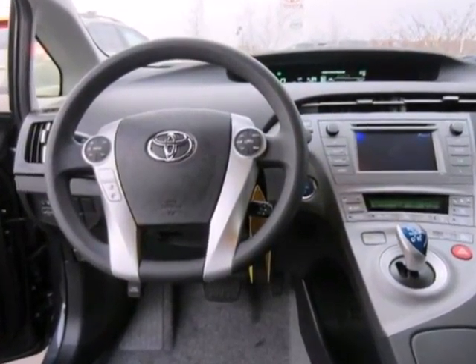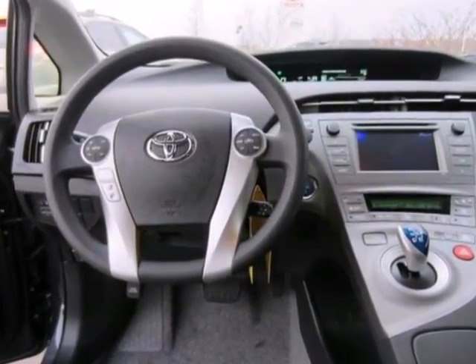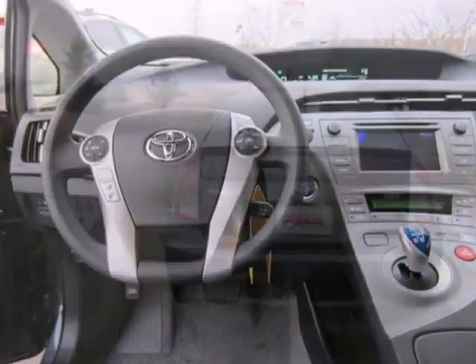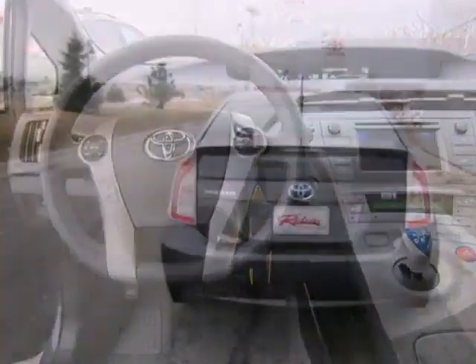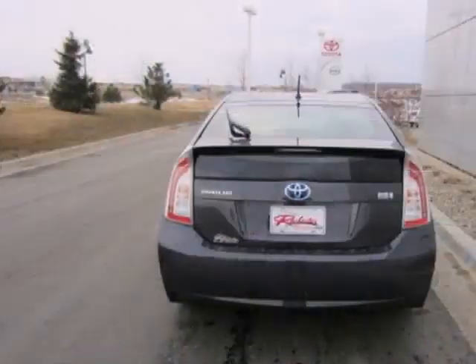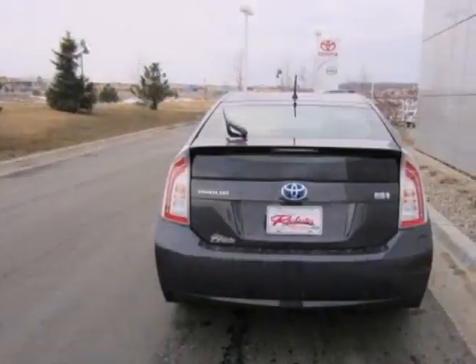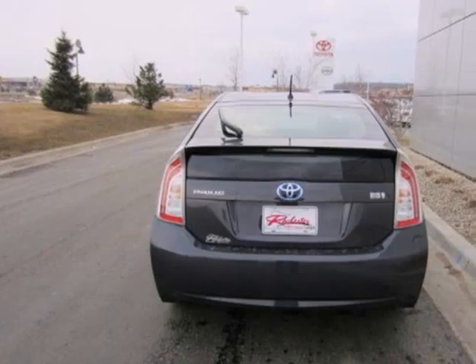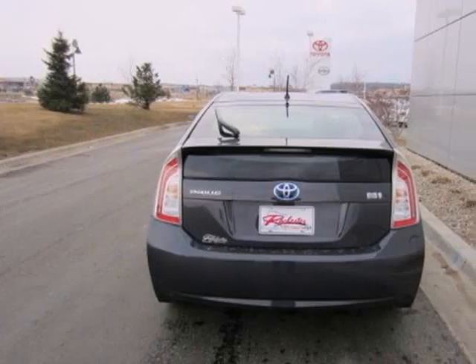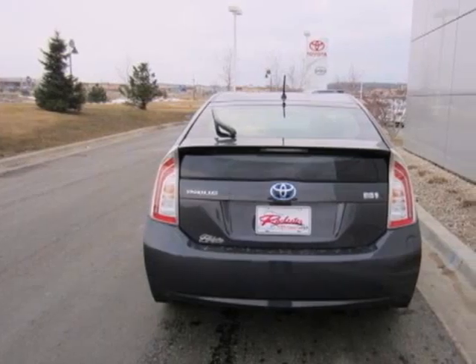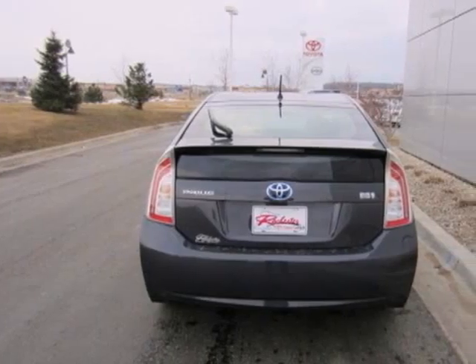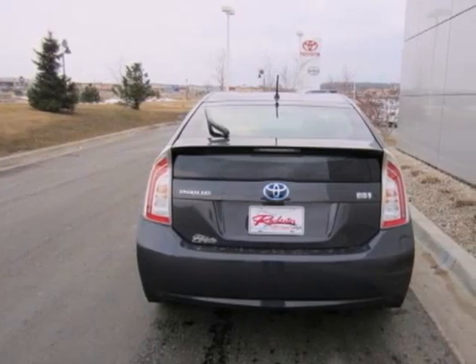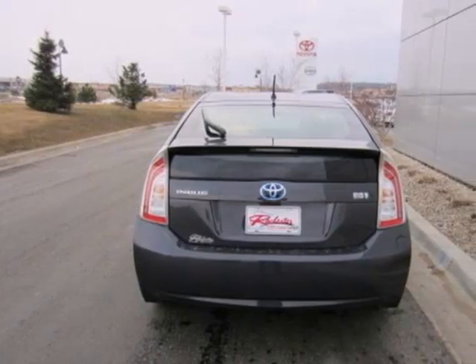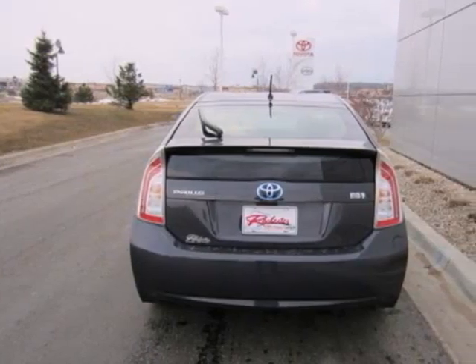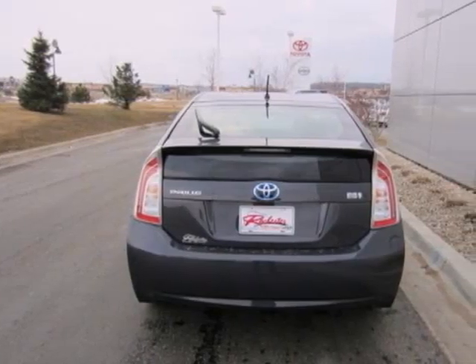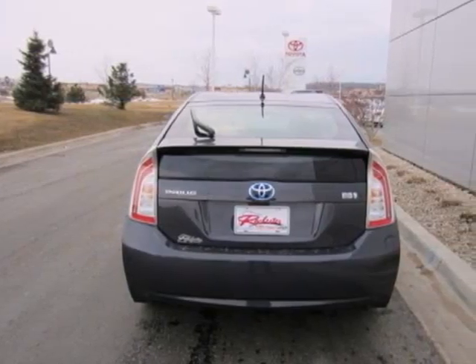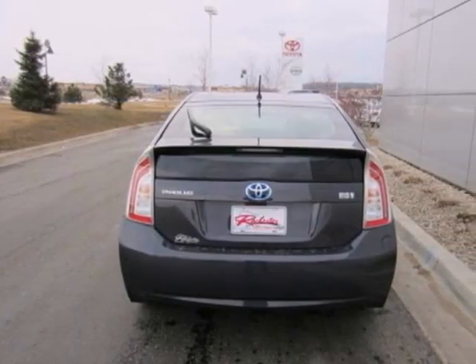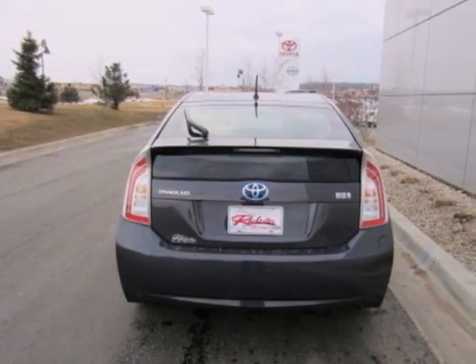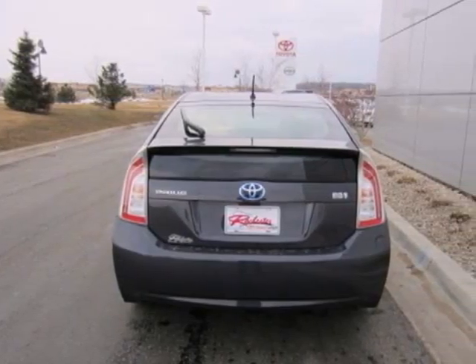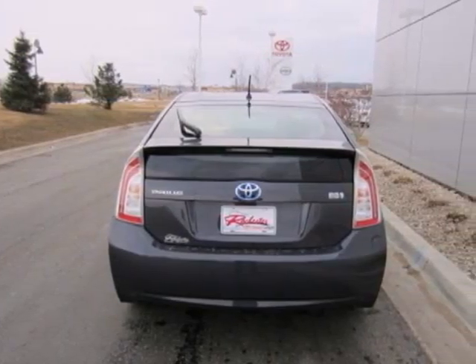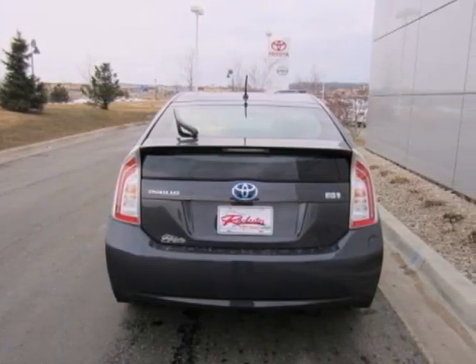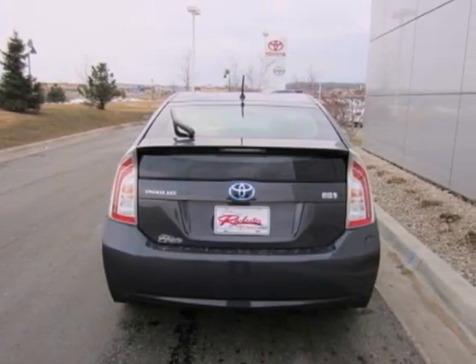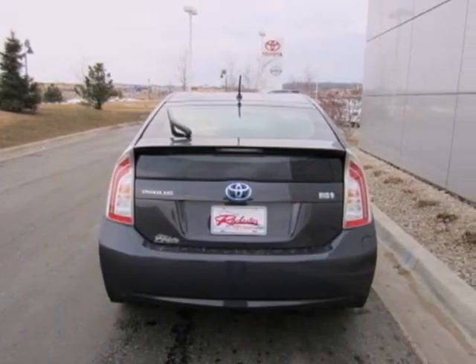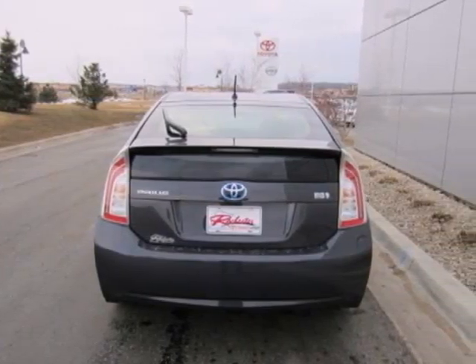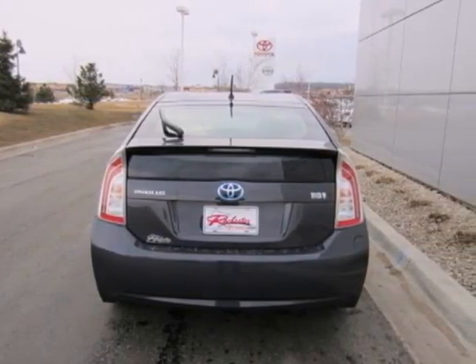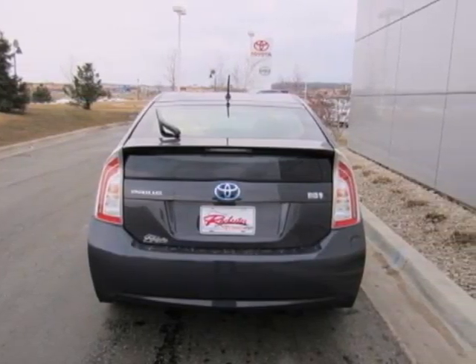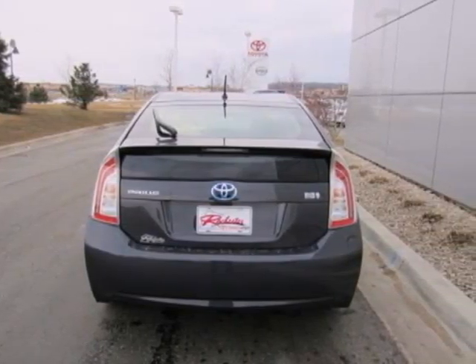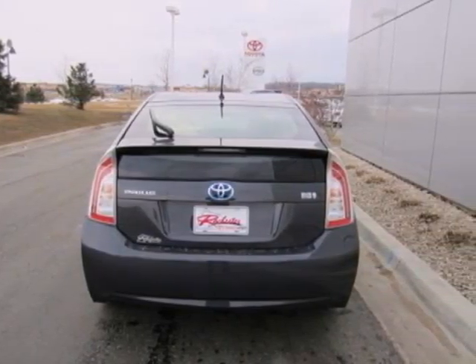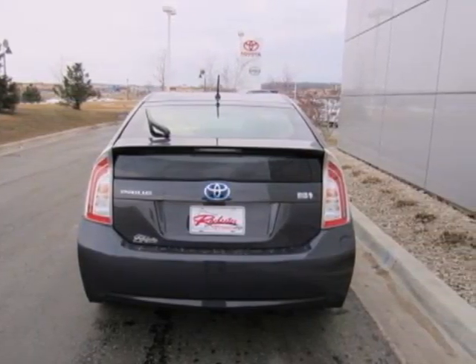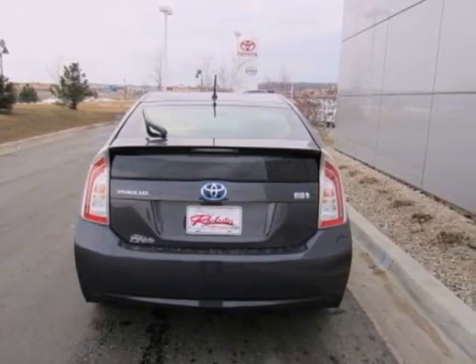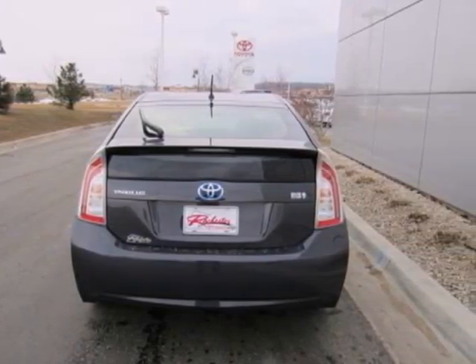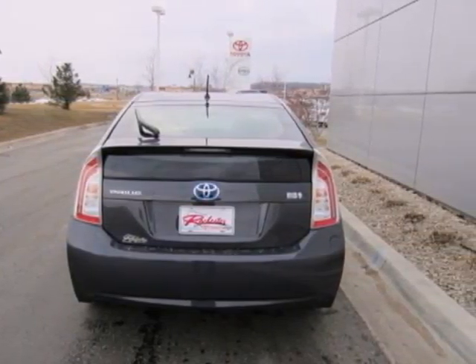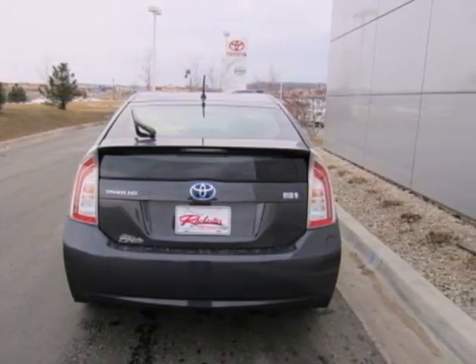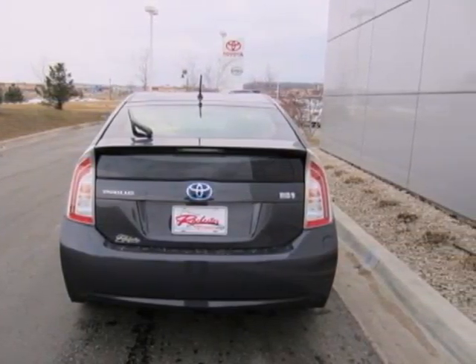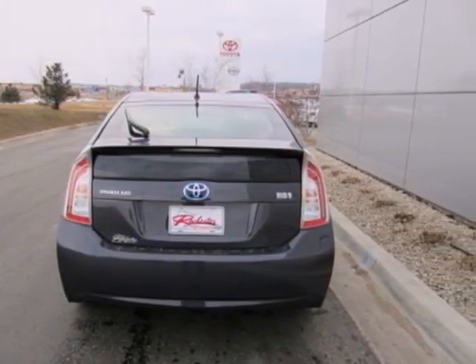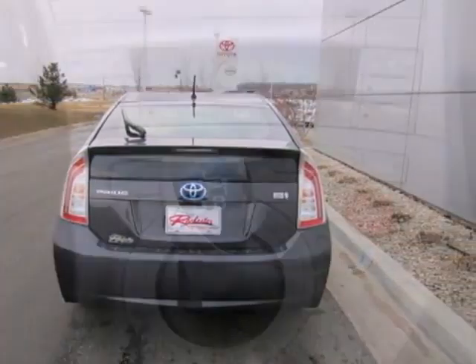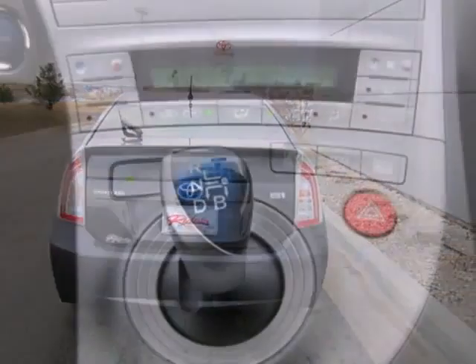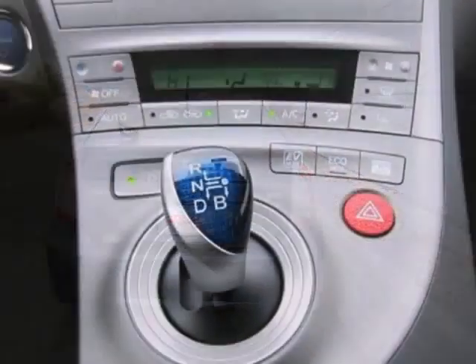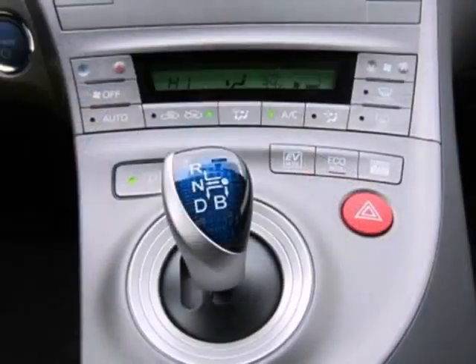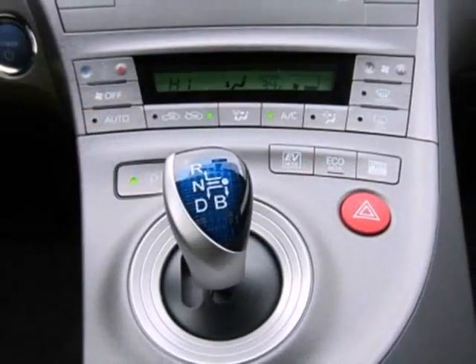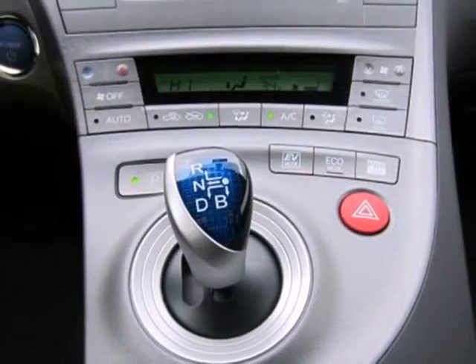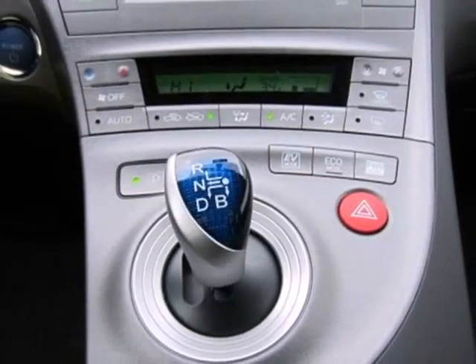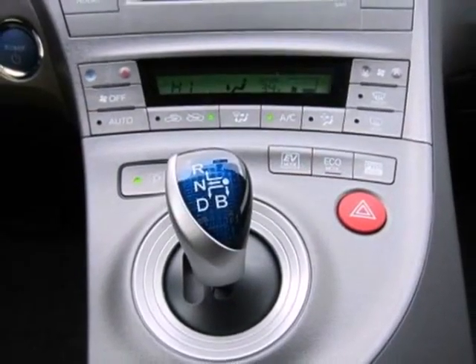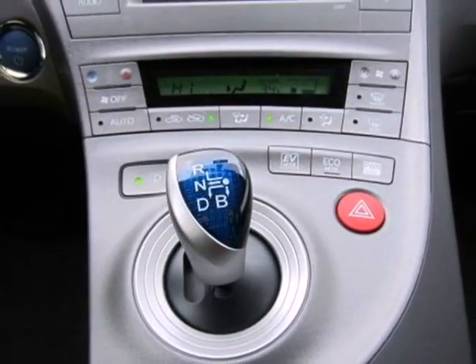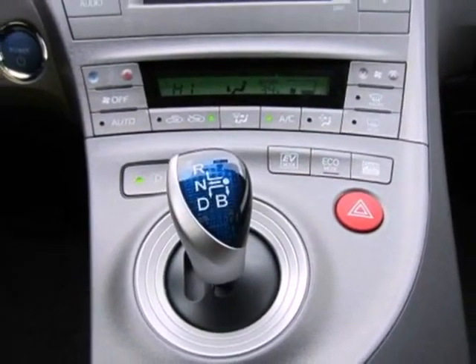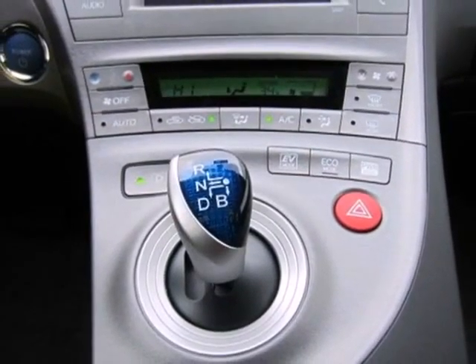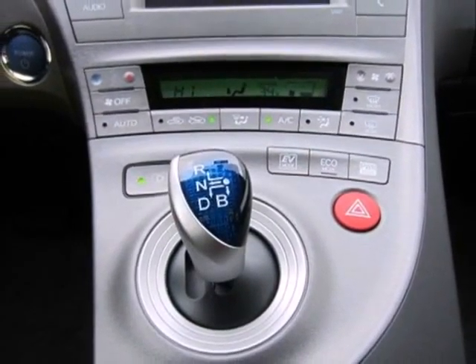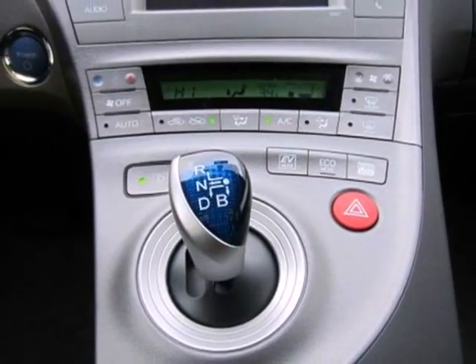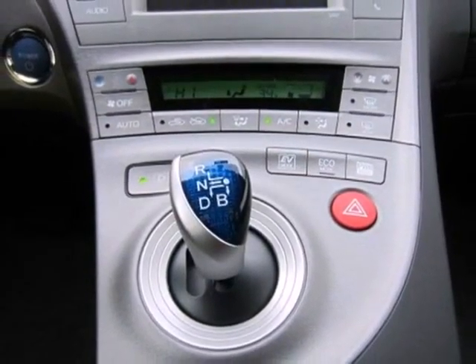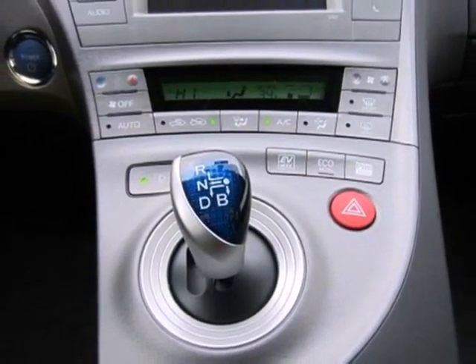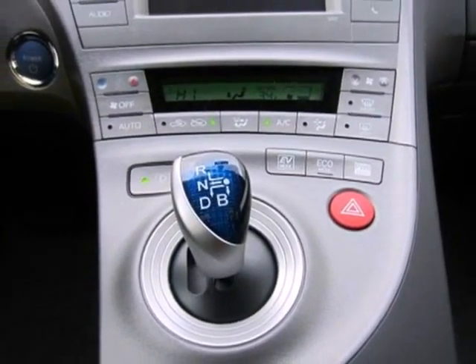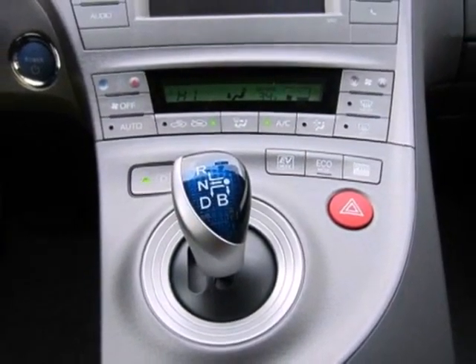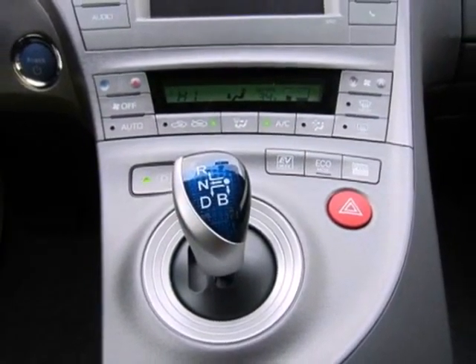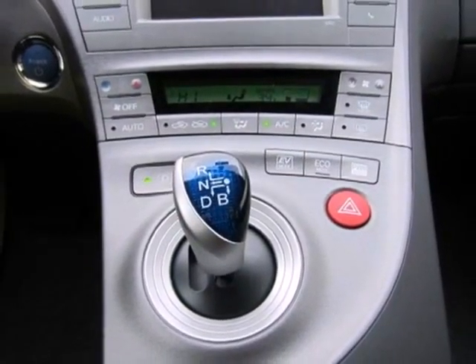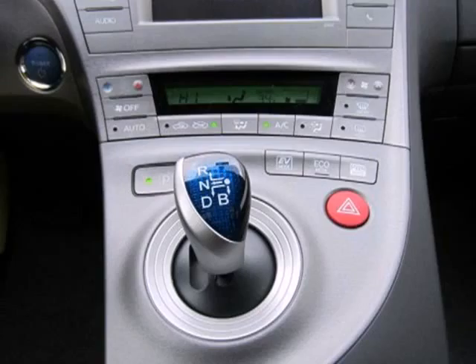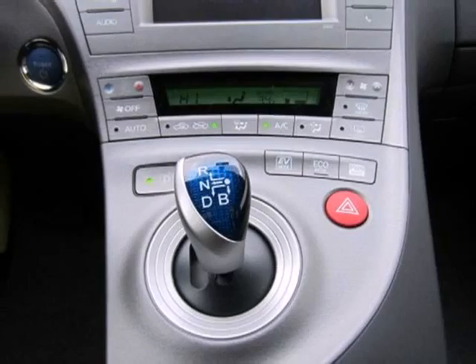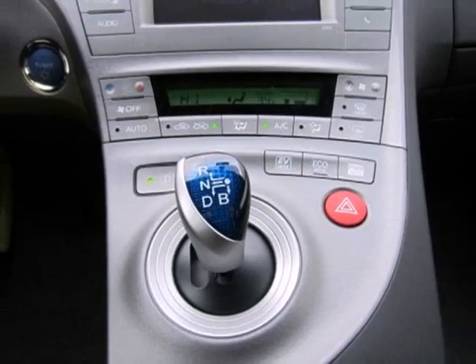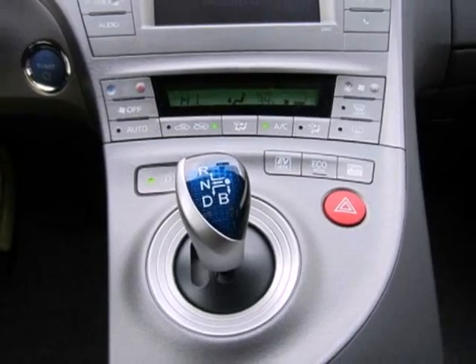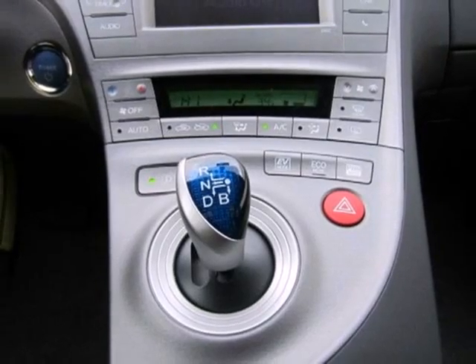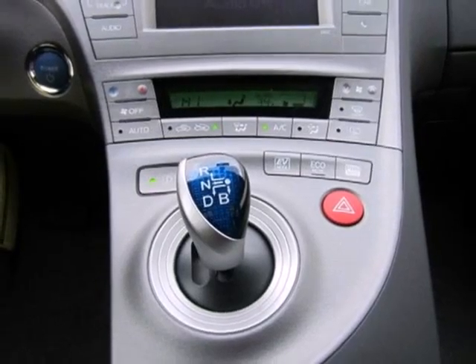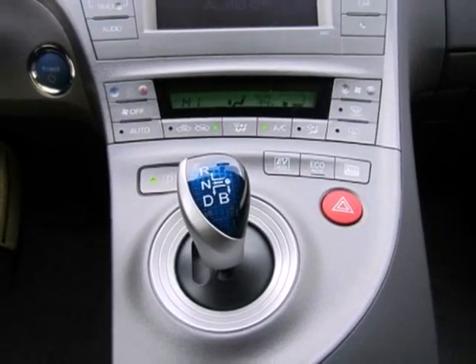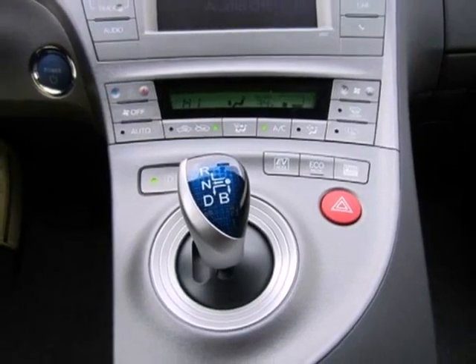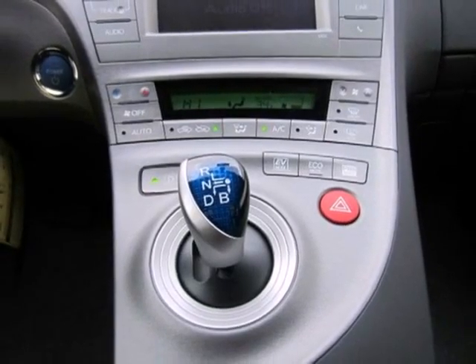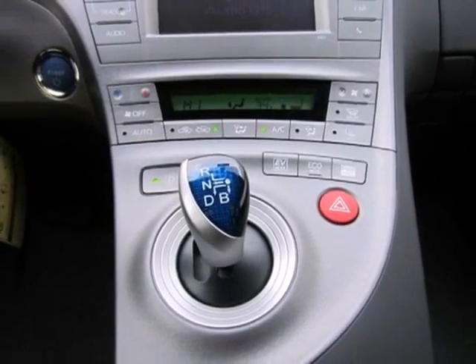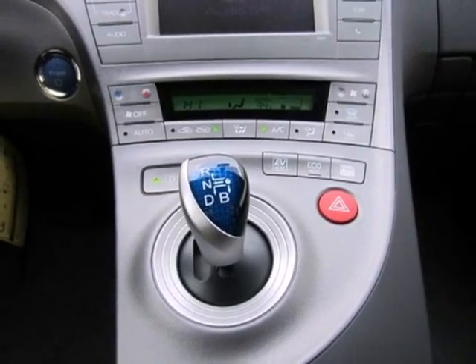It also comes with a star safety system which includes electronic brake force distribution, anti-lock brakes and hill start assist.